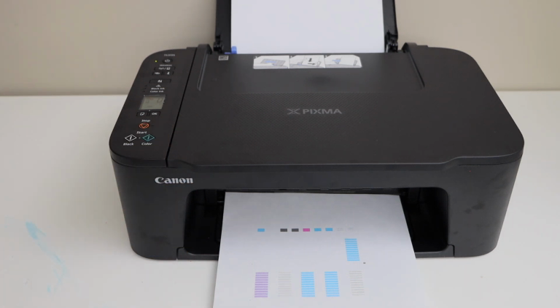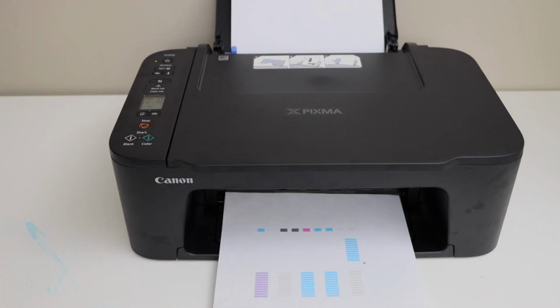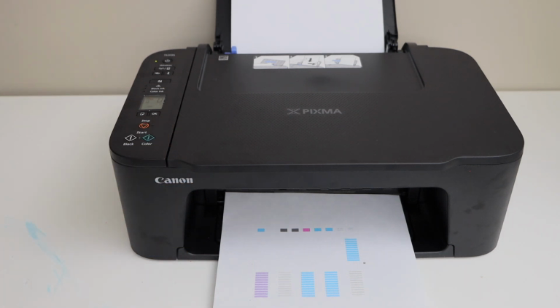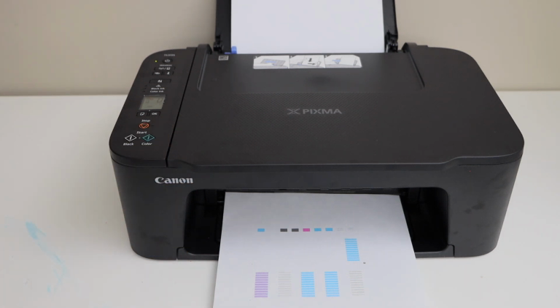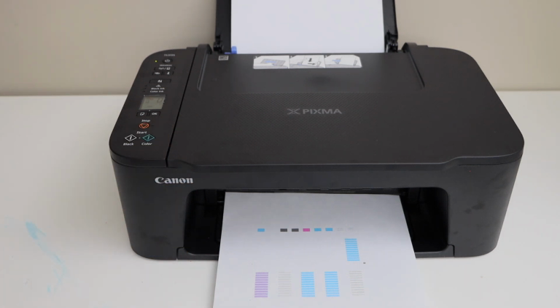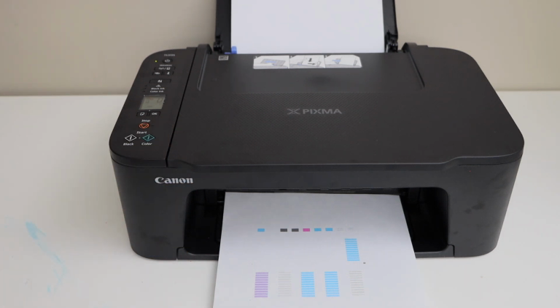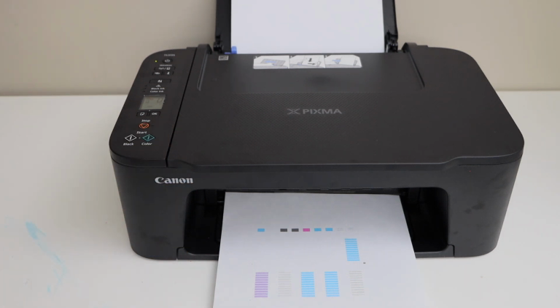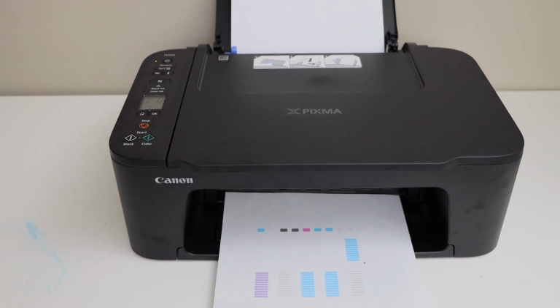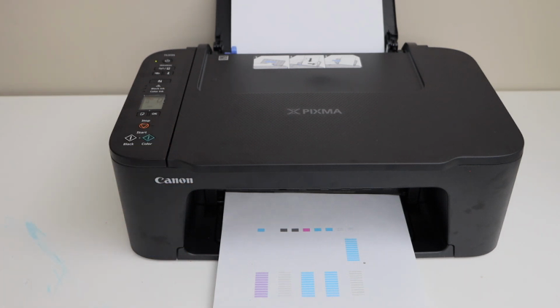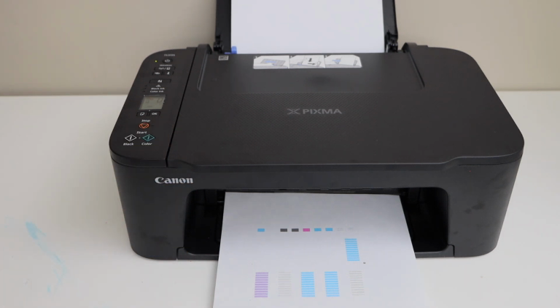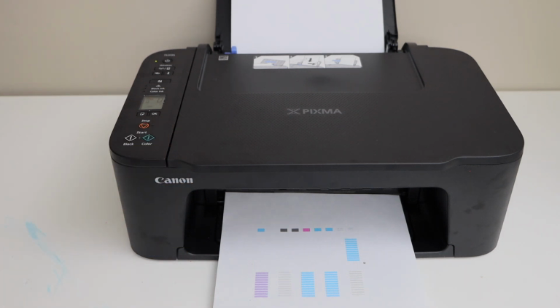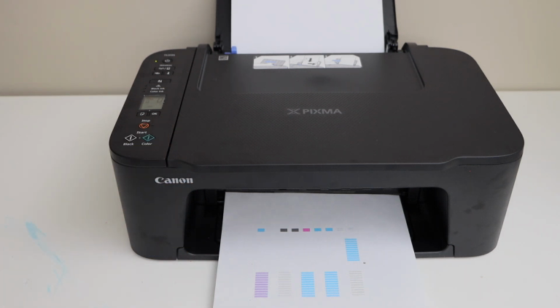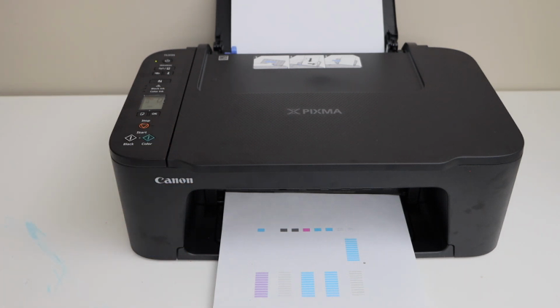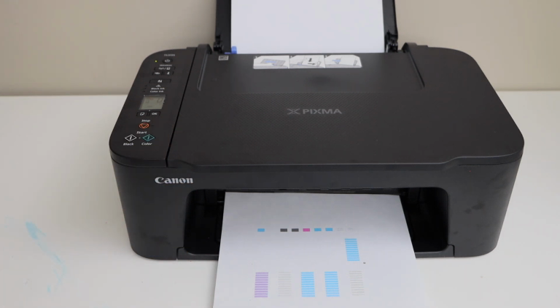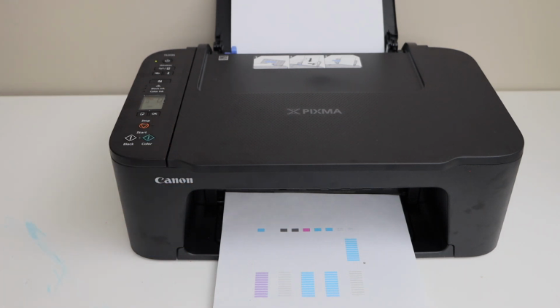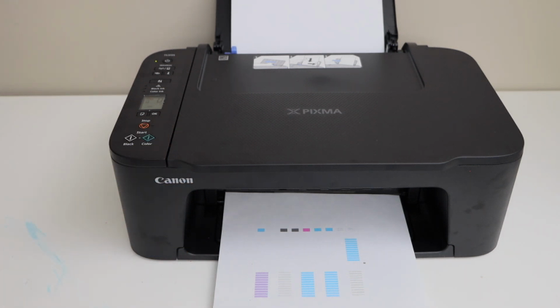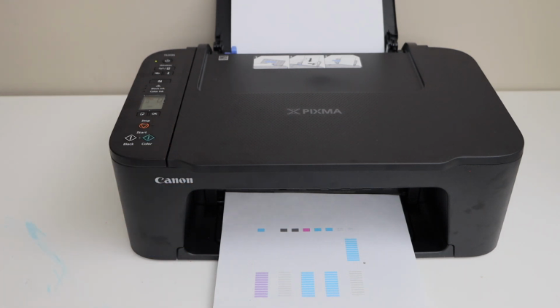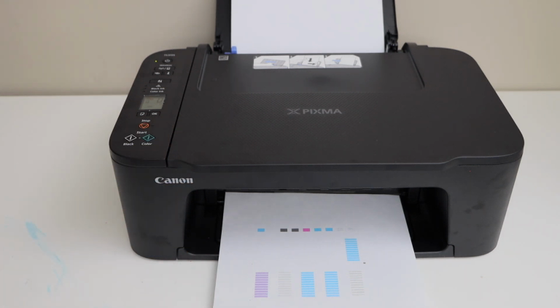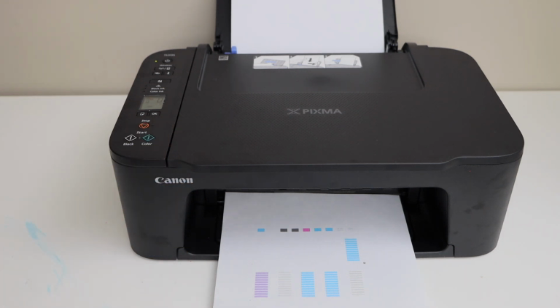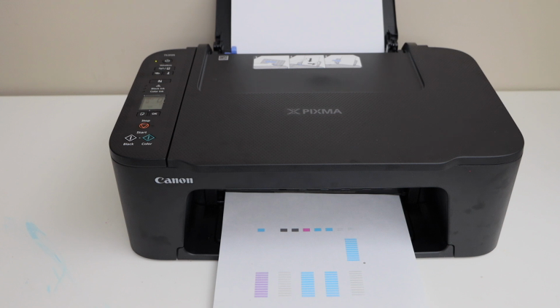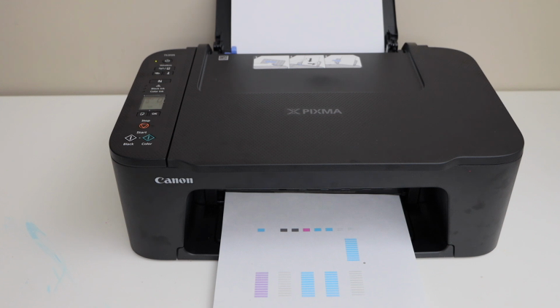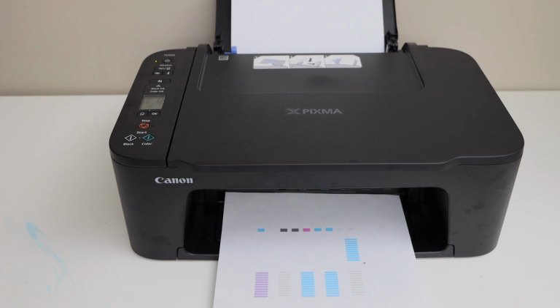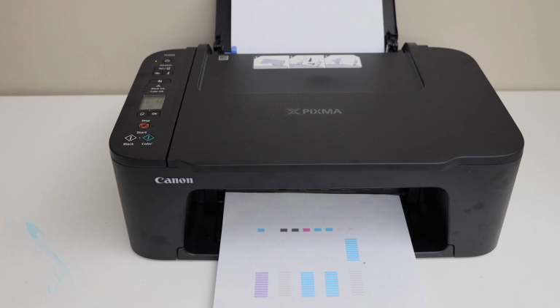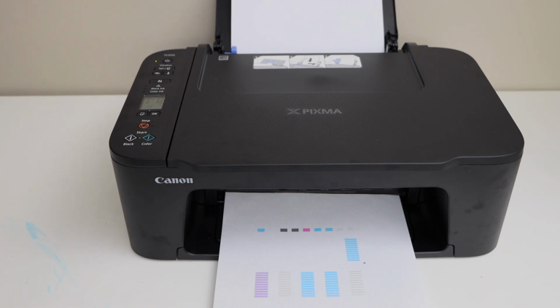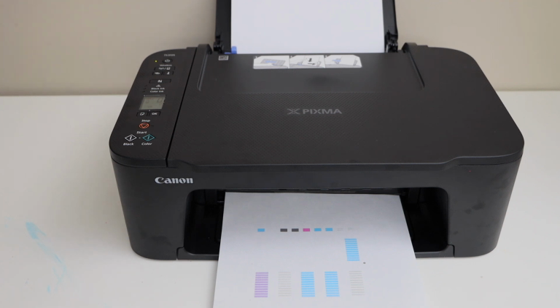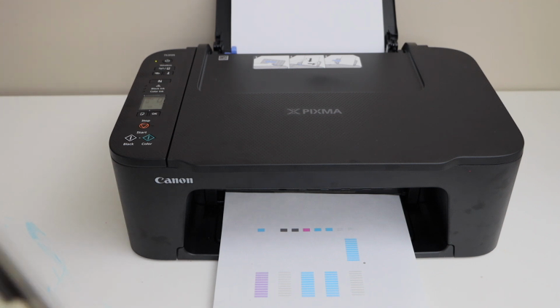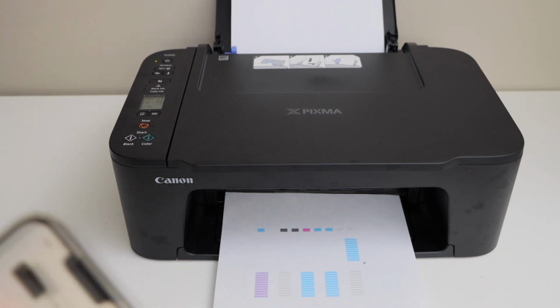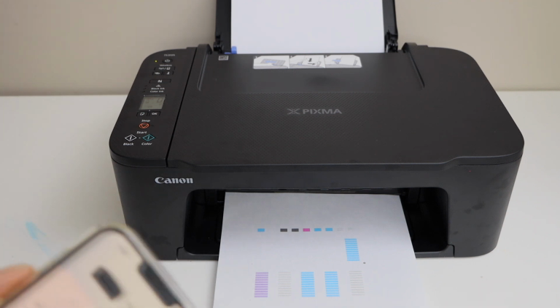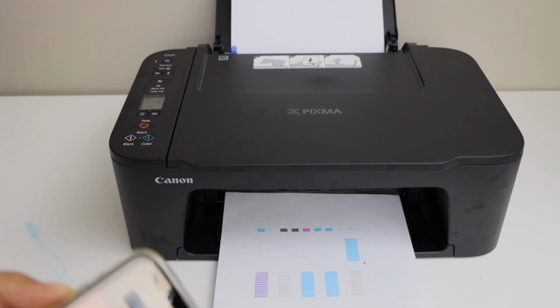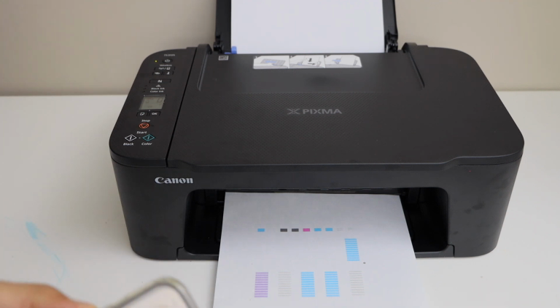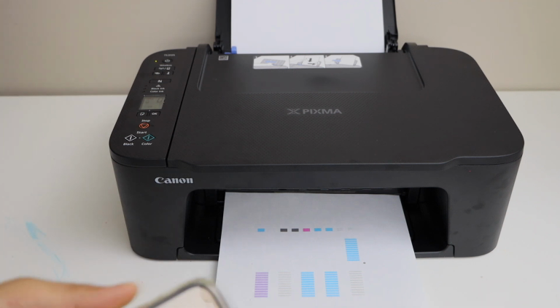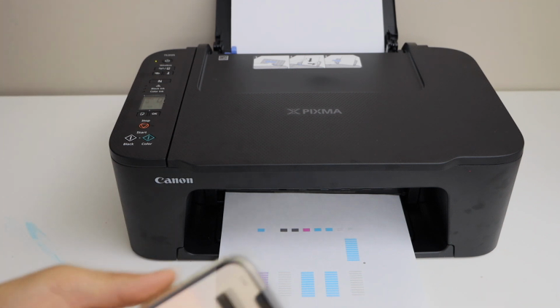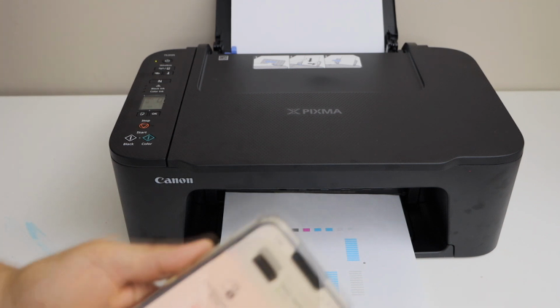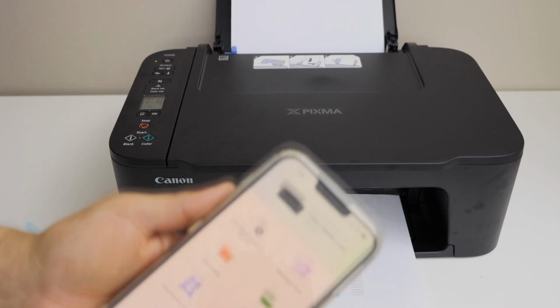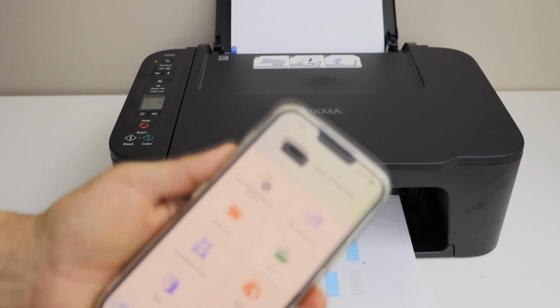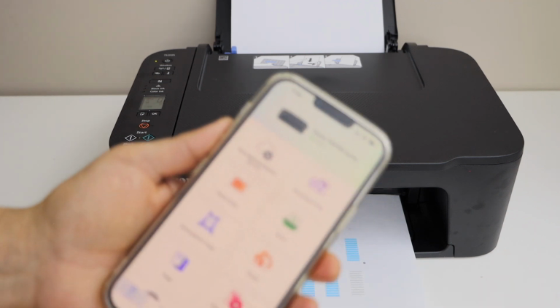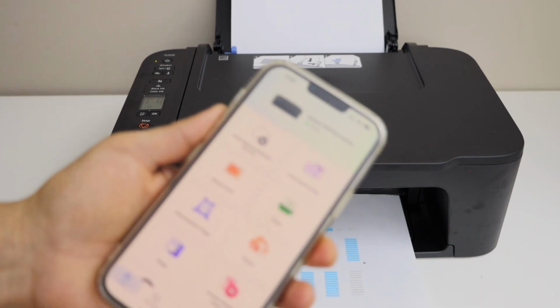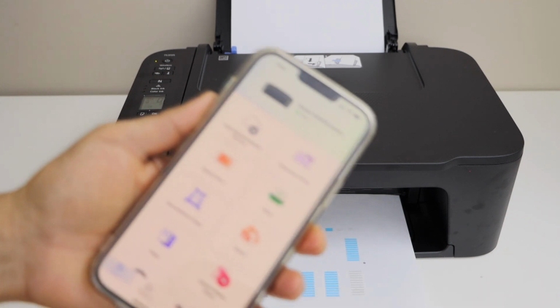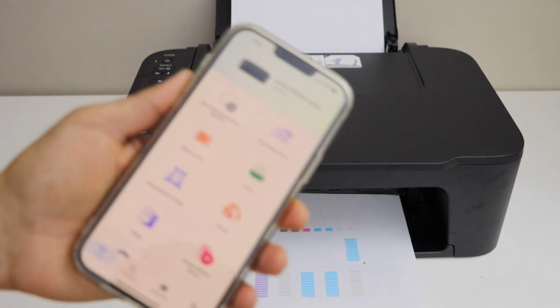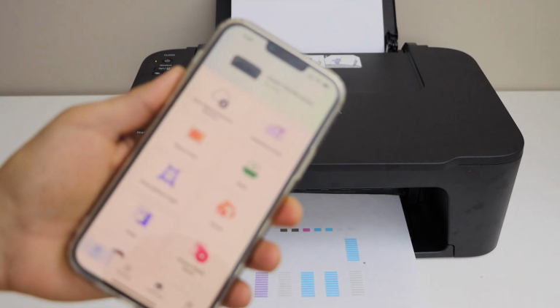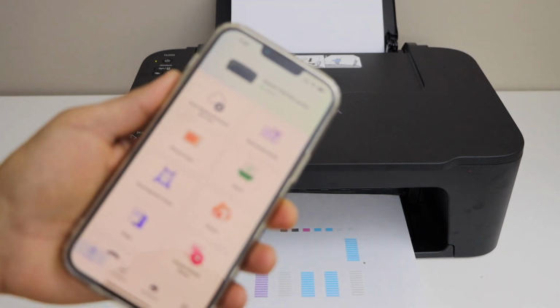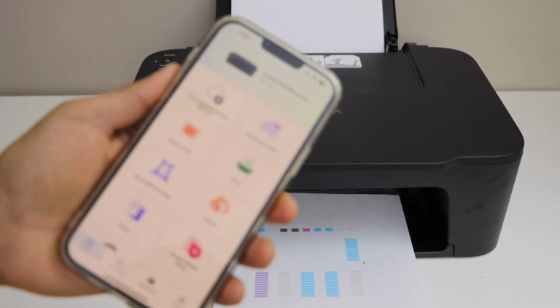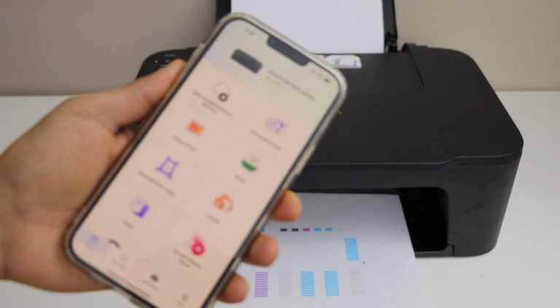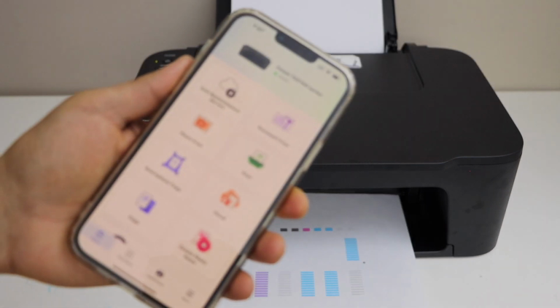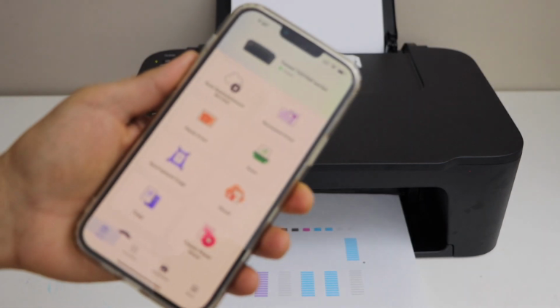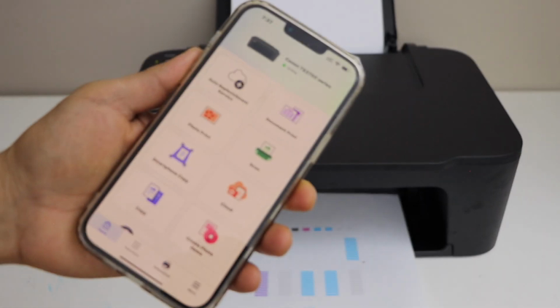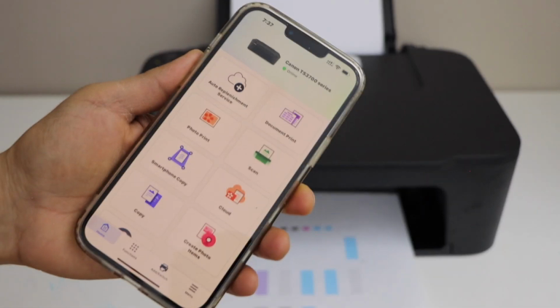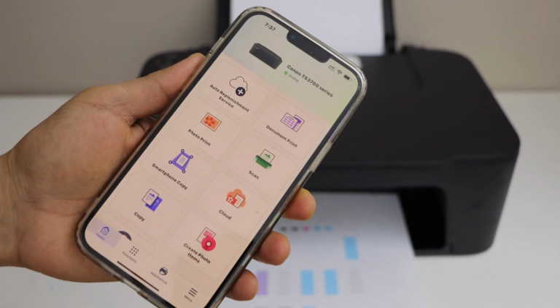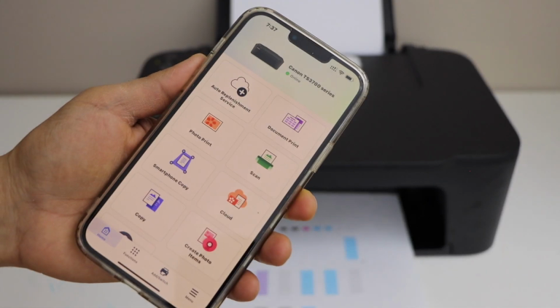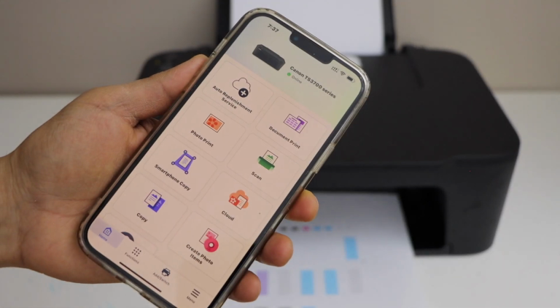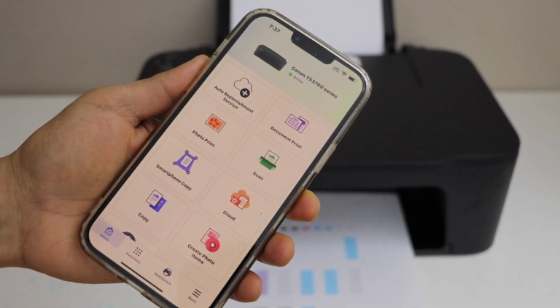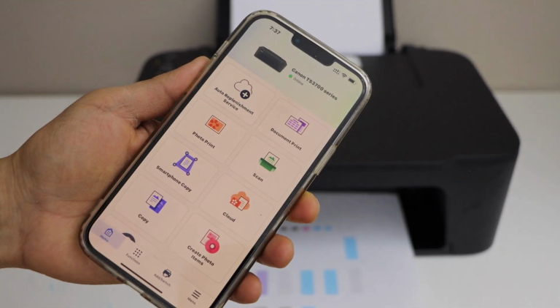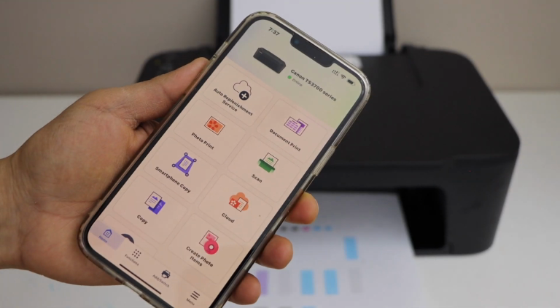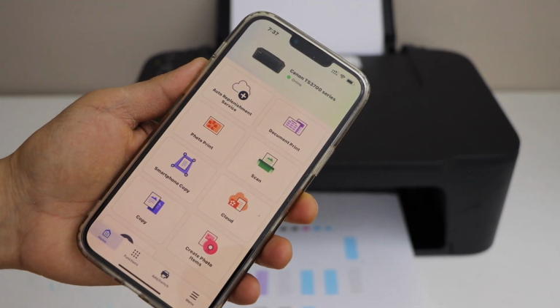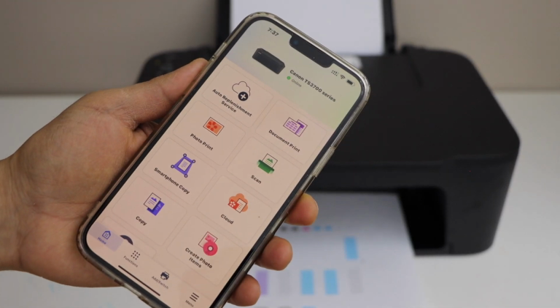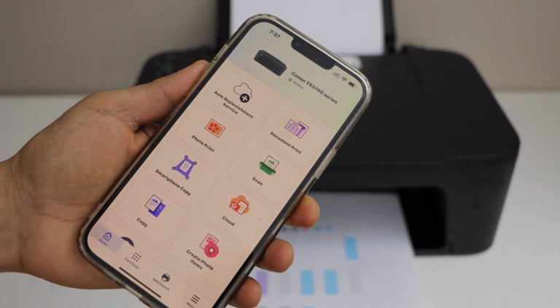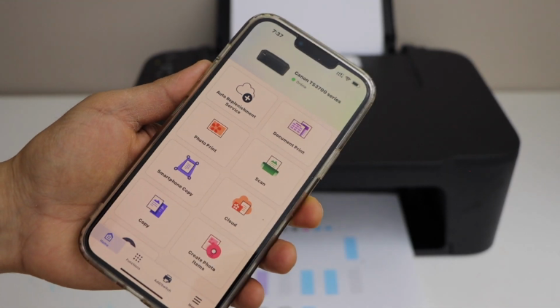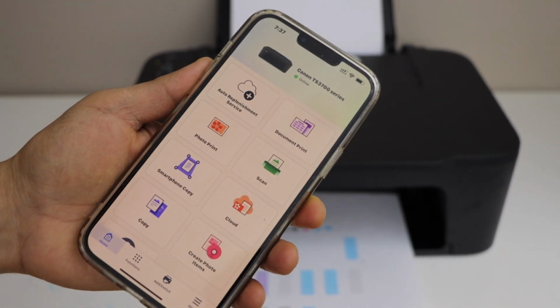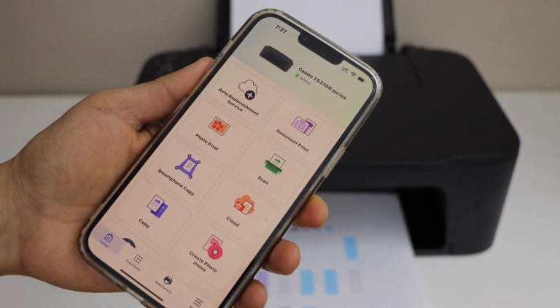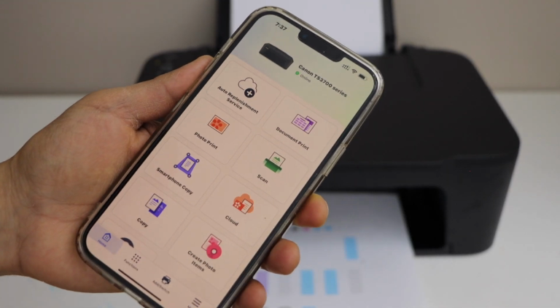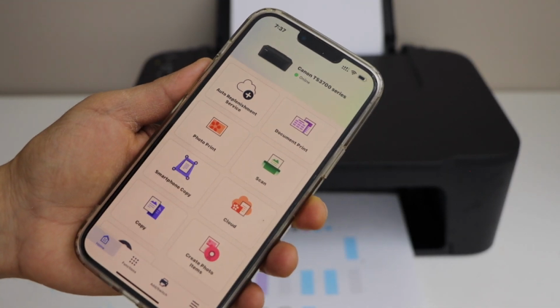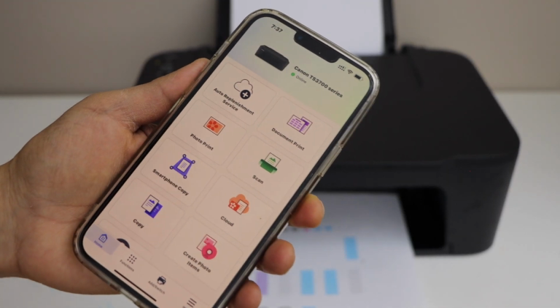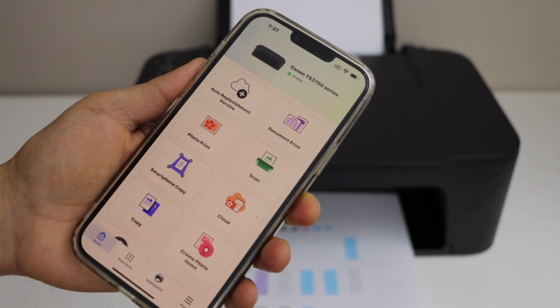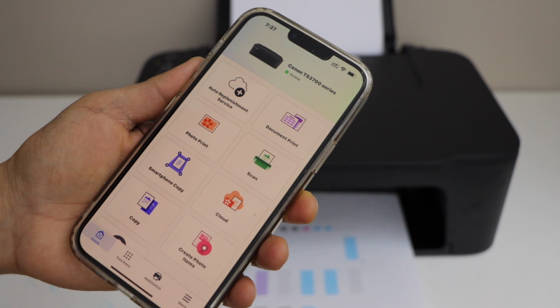Switch on the printer and load some paper. Now go to your smartphone and make sure your printer is connected.